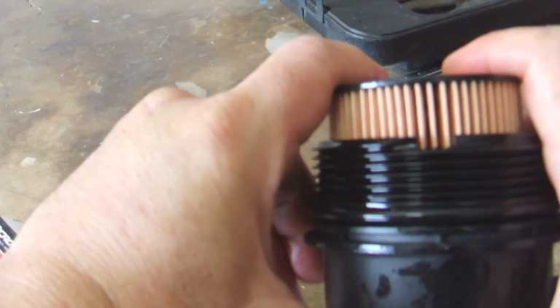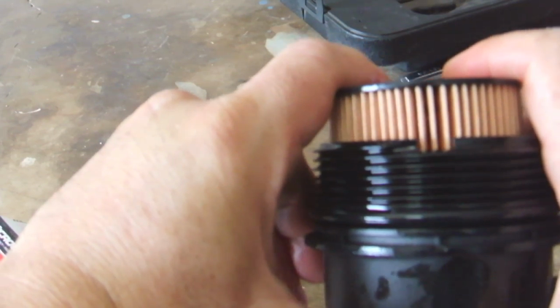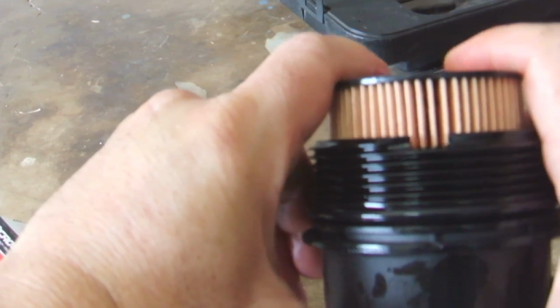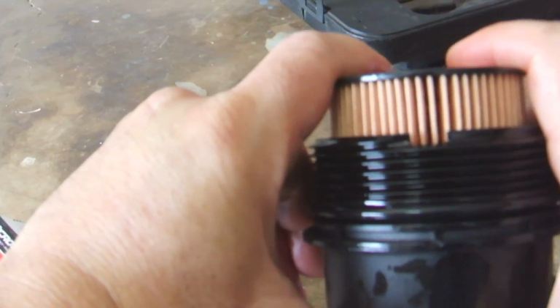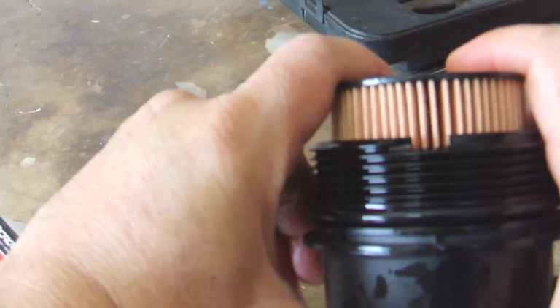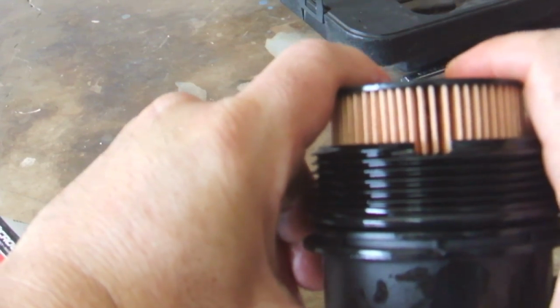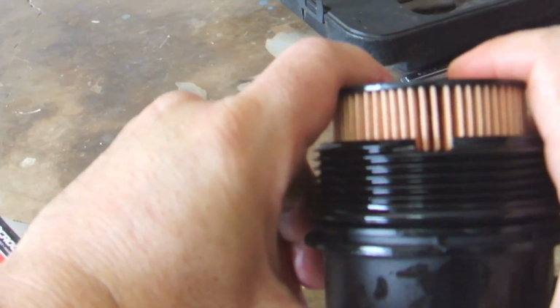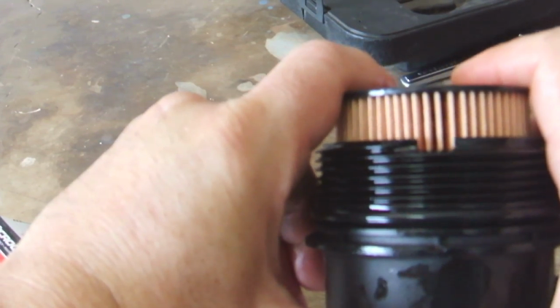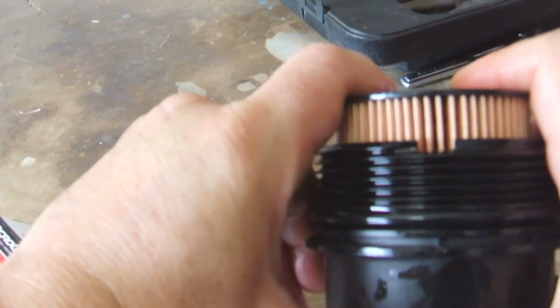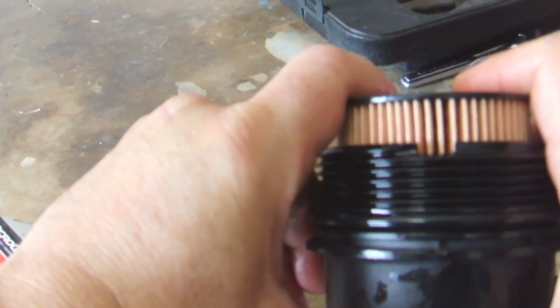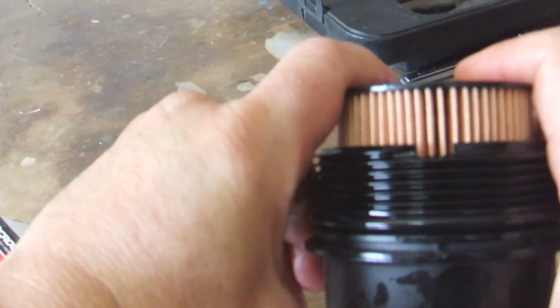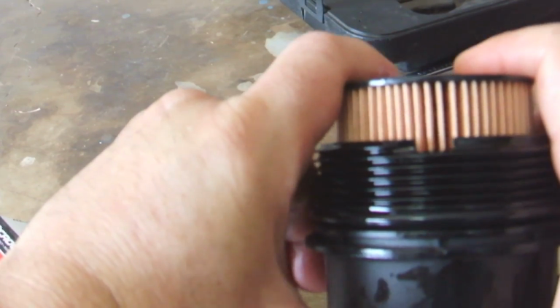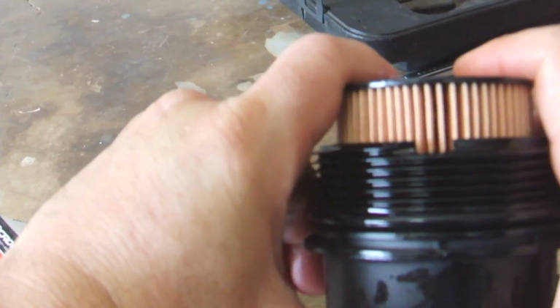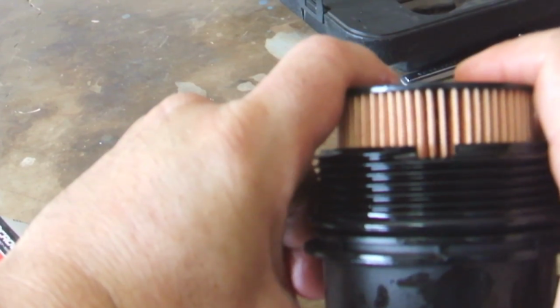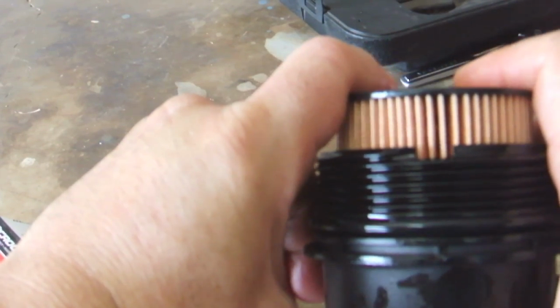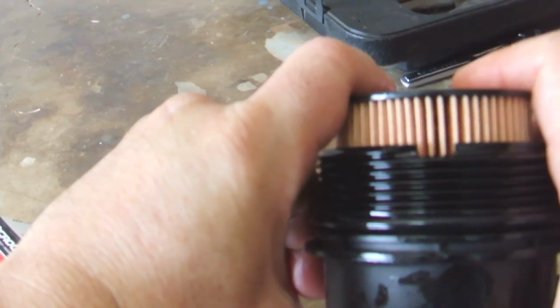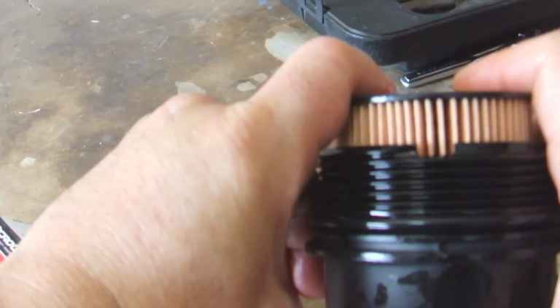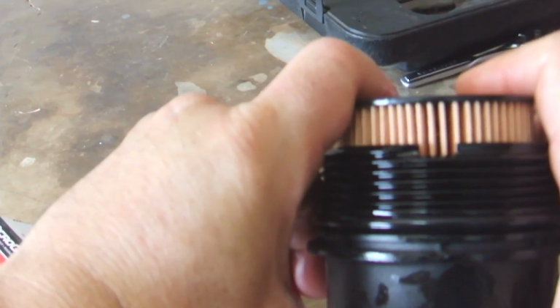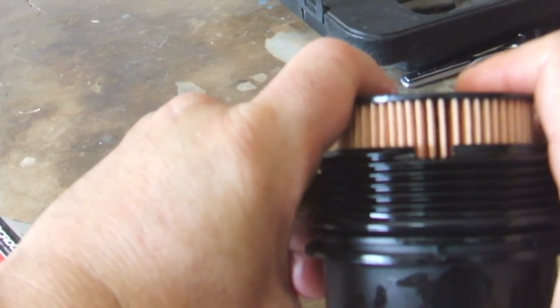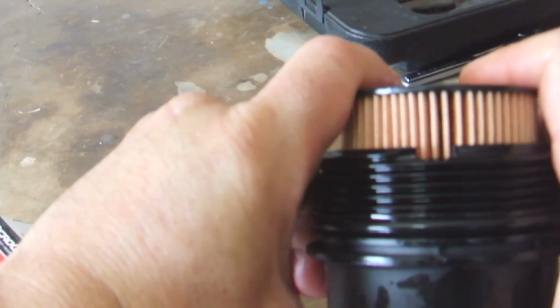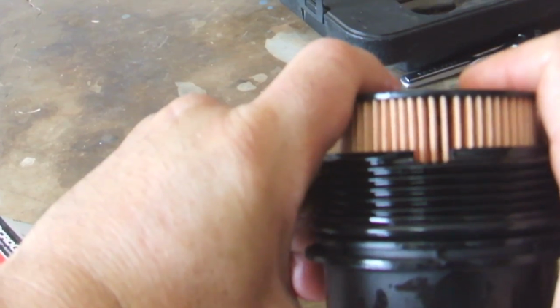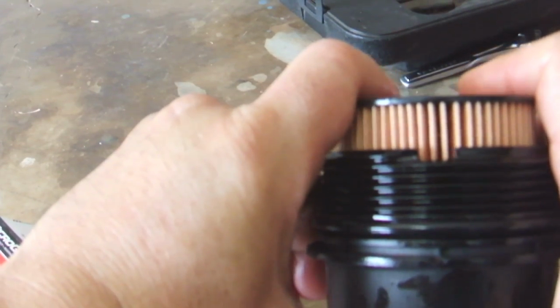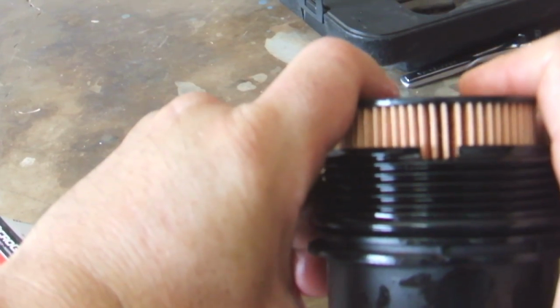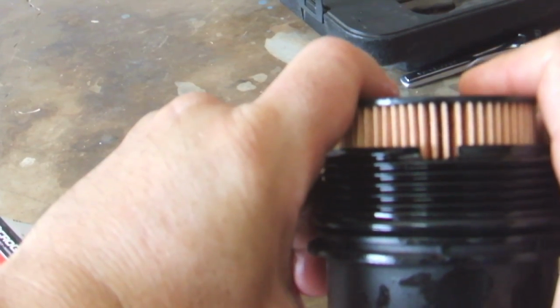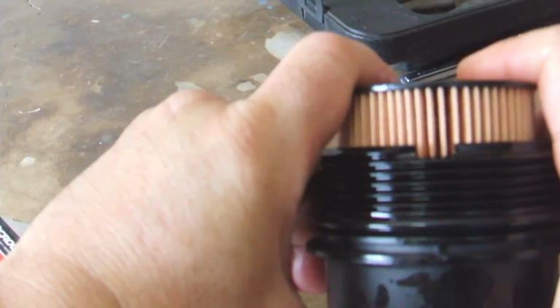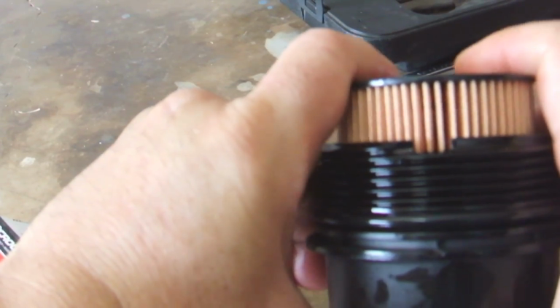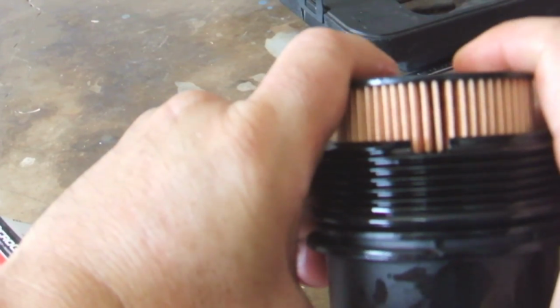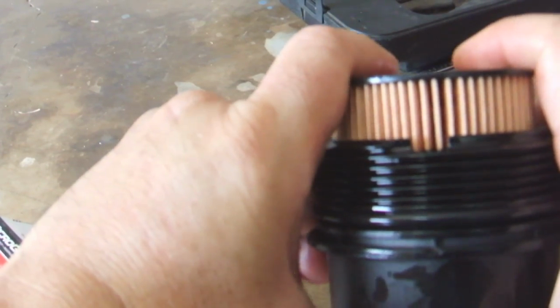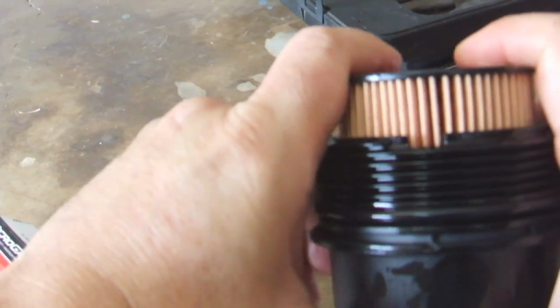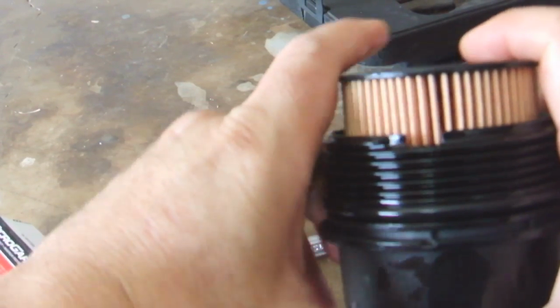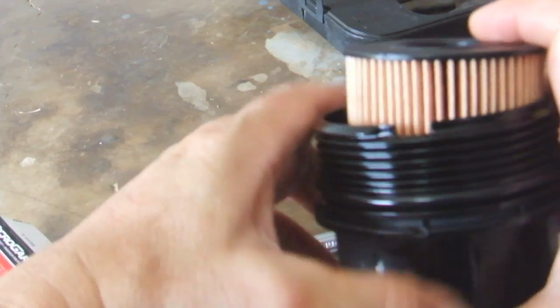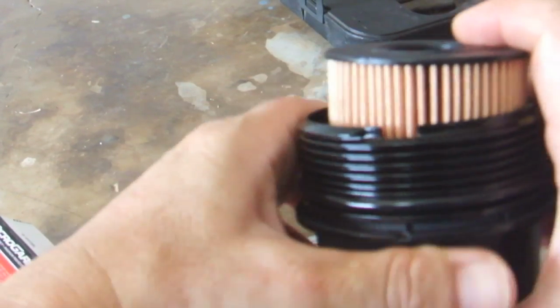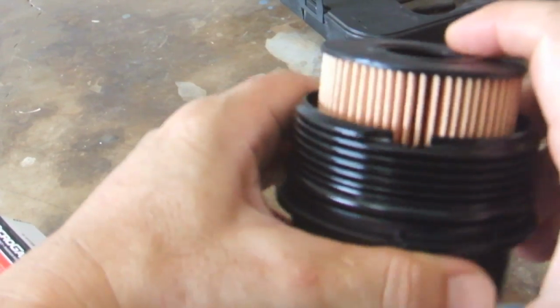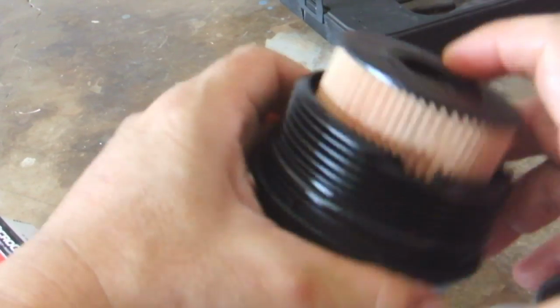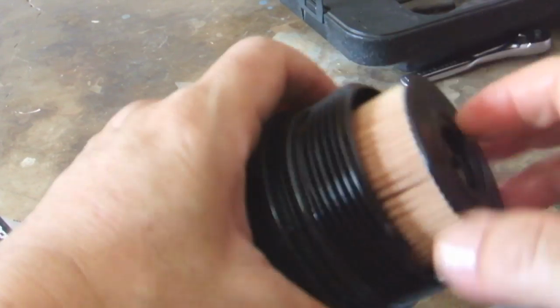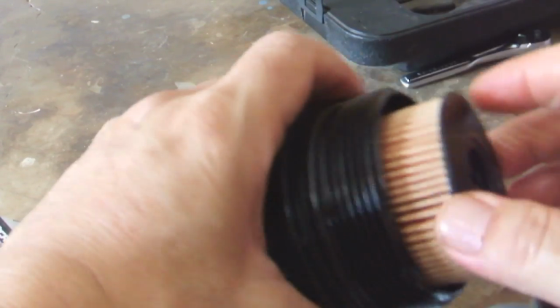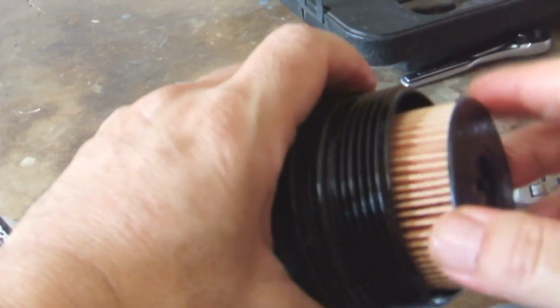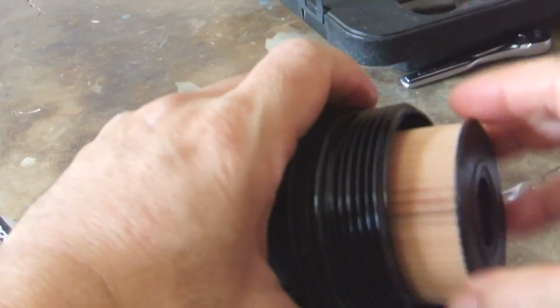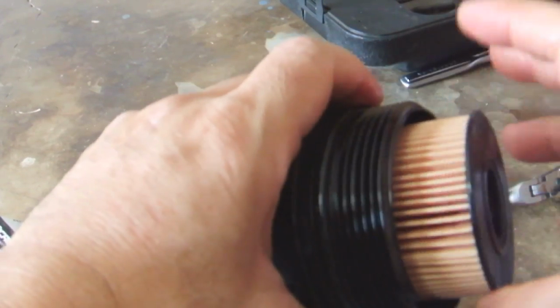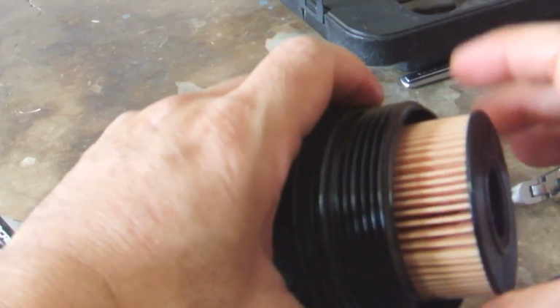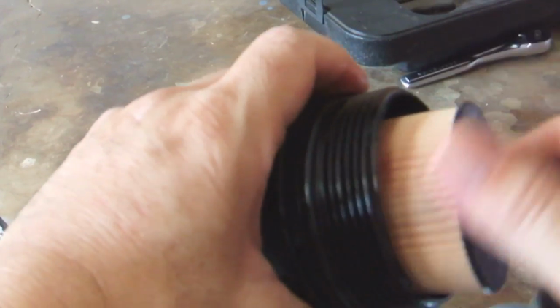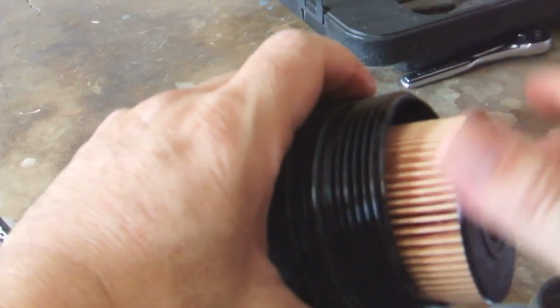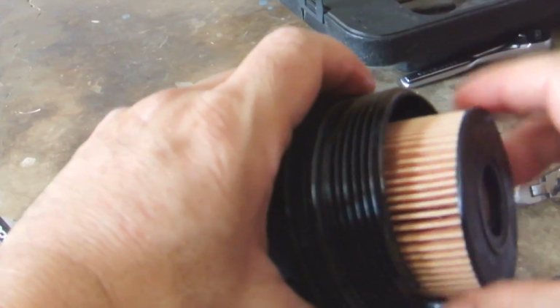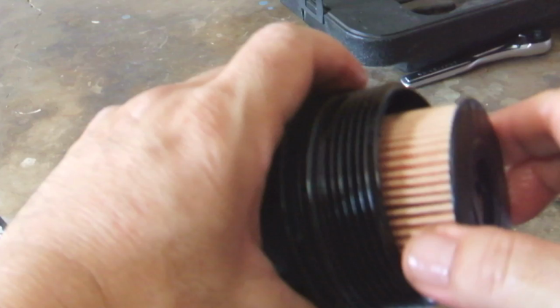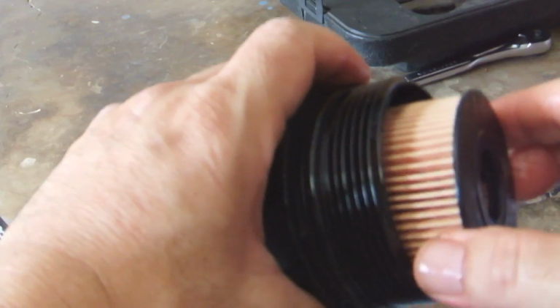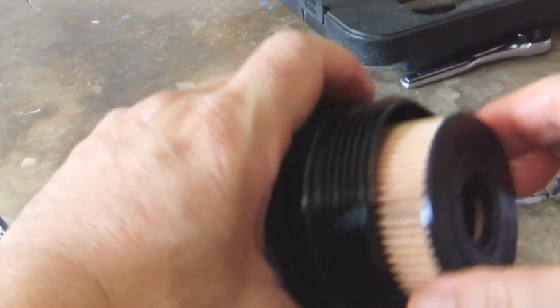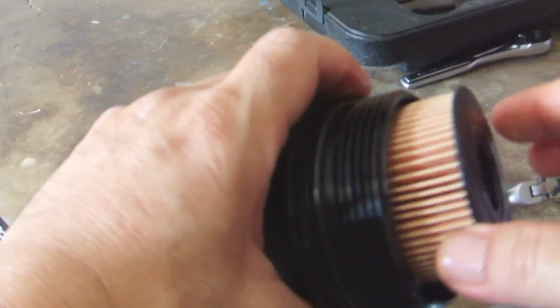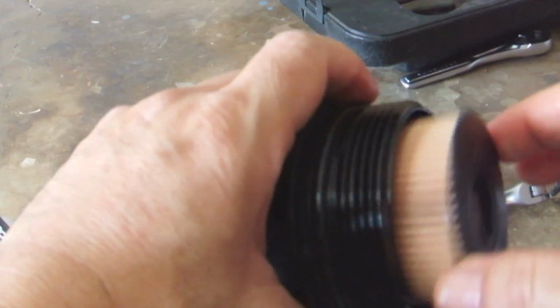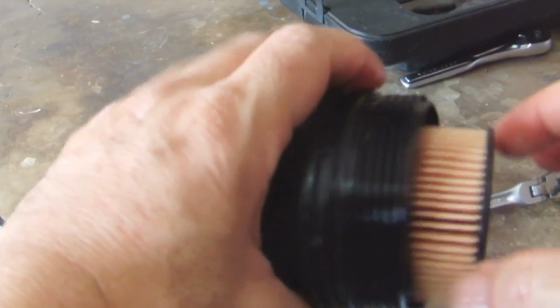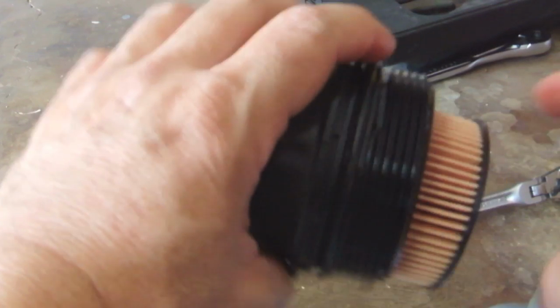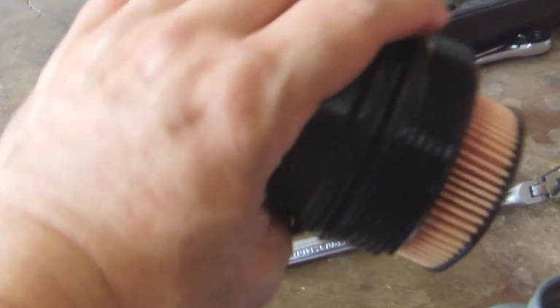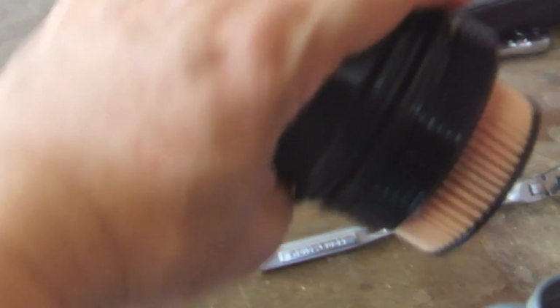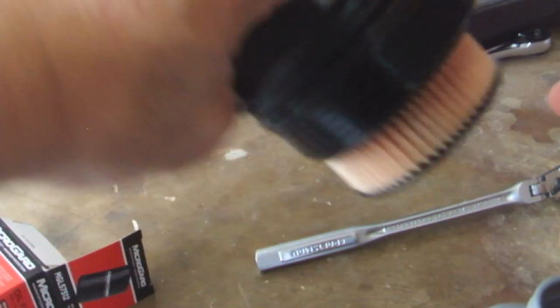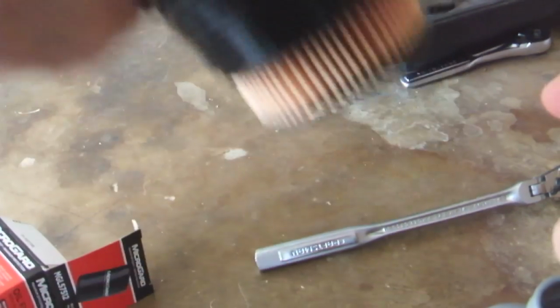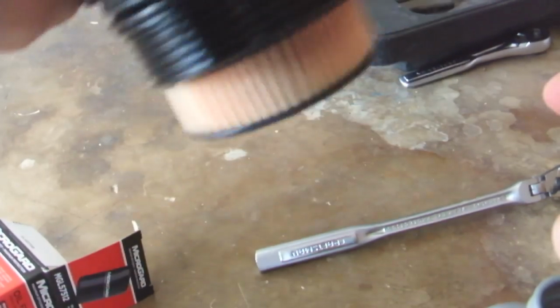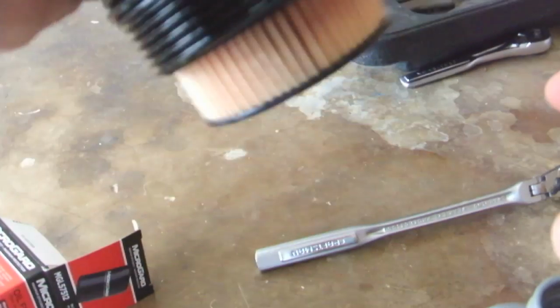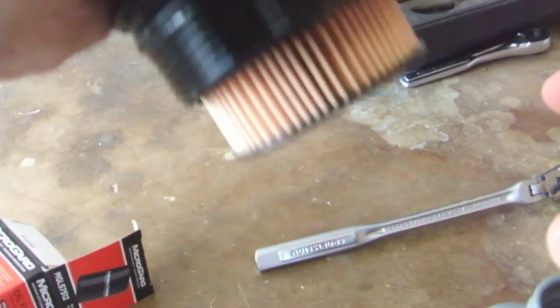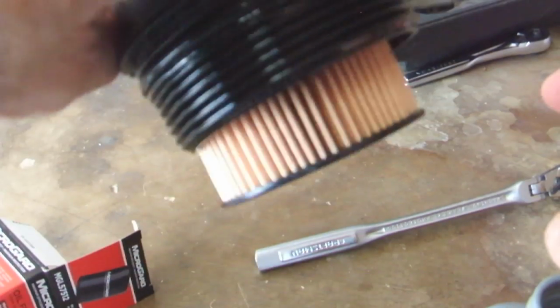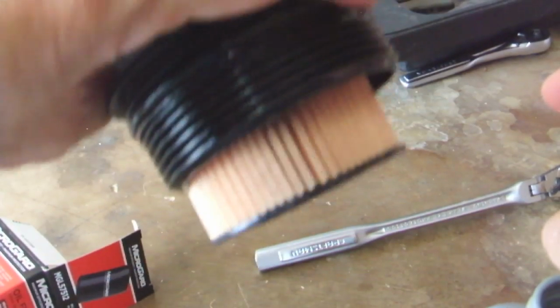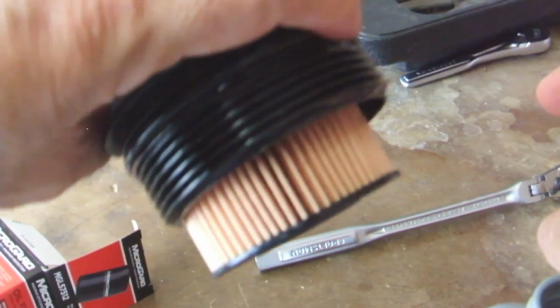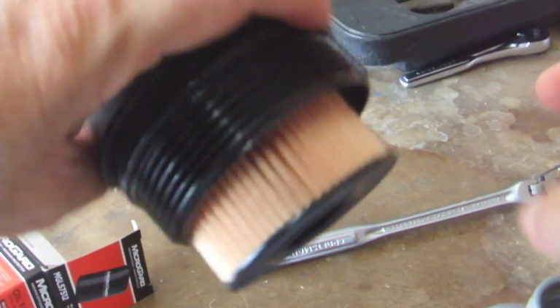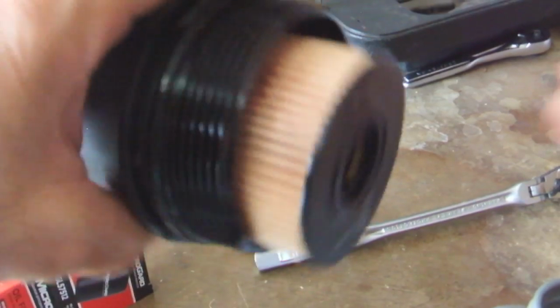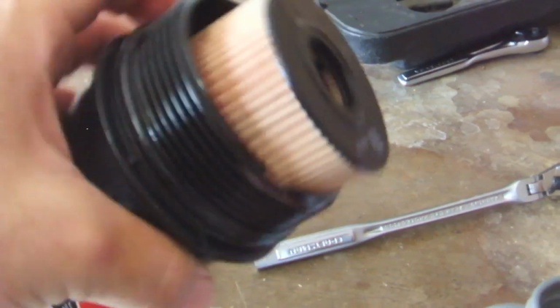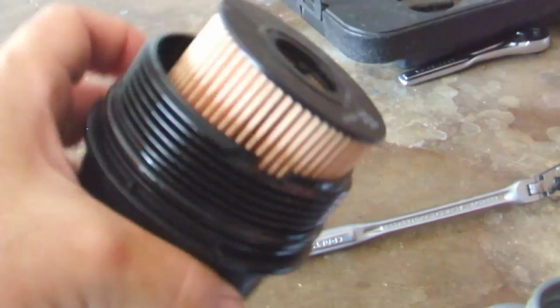At this point, you can put the filter housing back in and torque it to spec. Then reinstall the overflow tank.